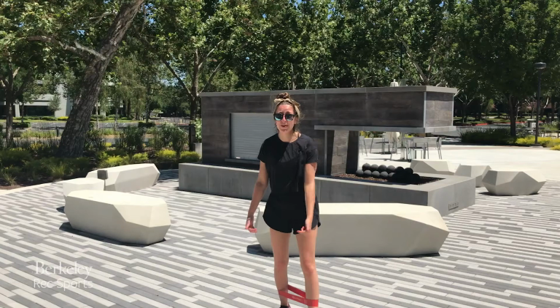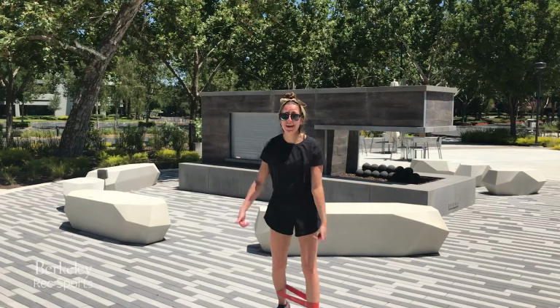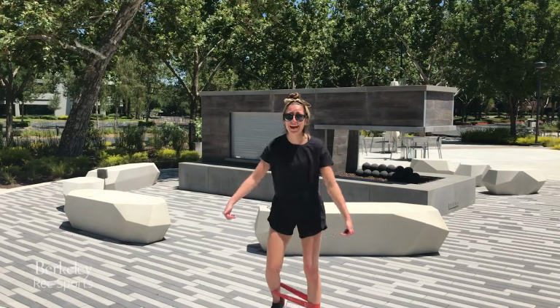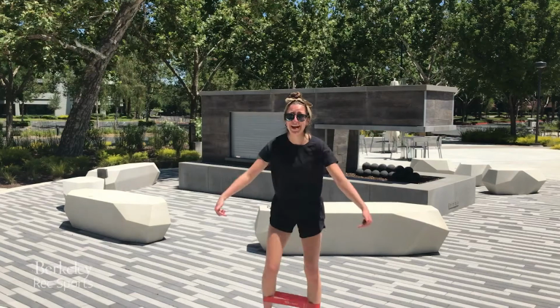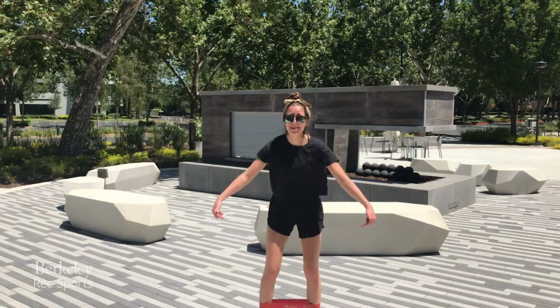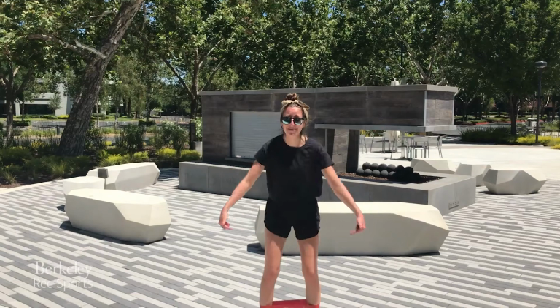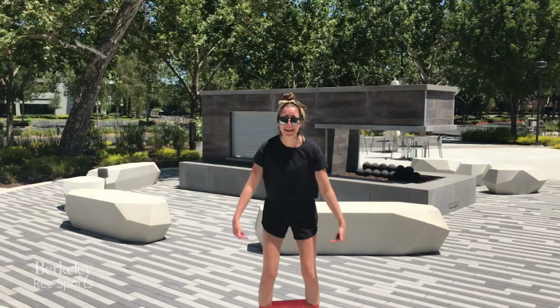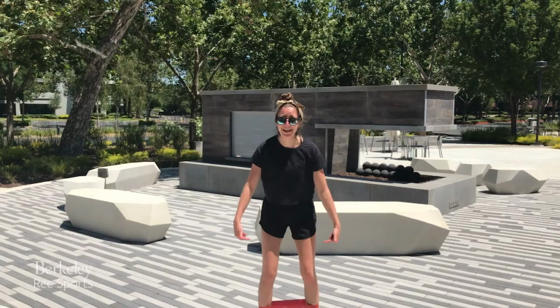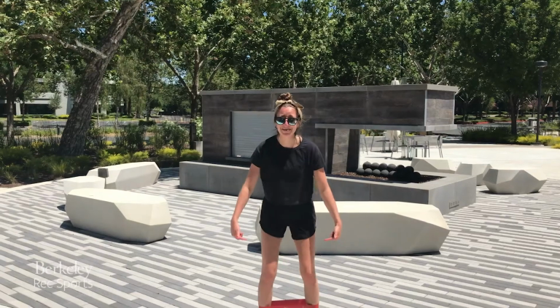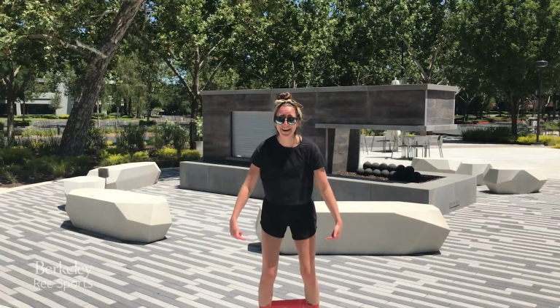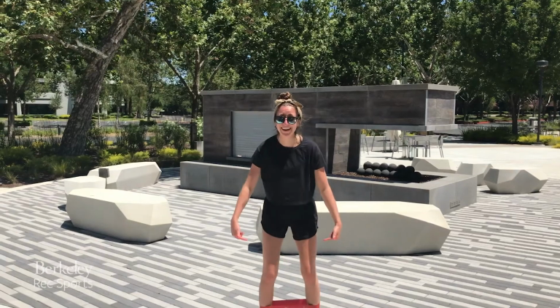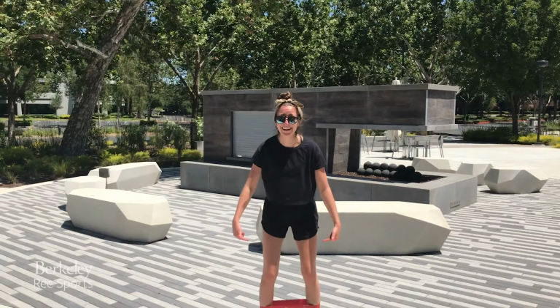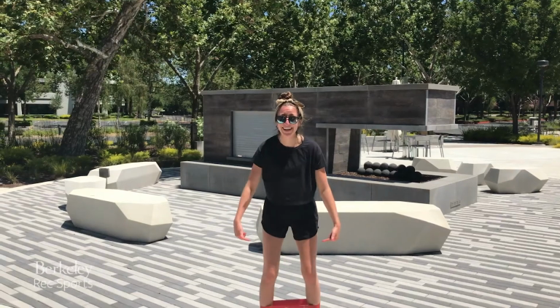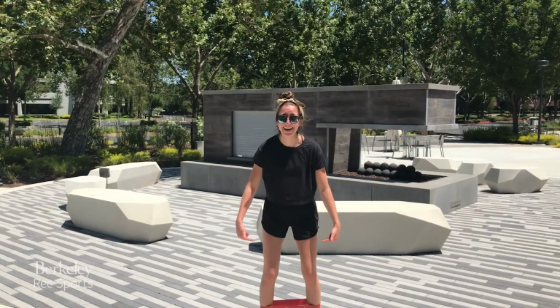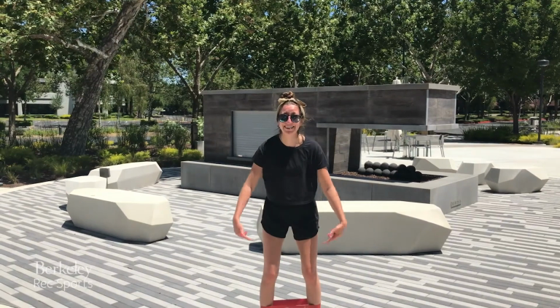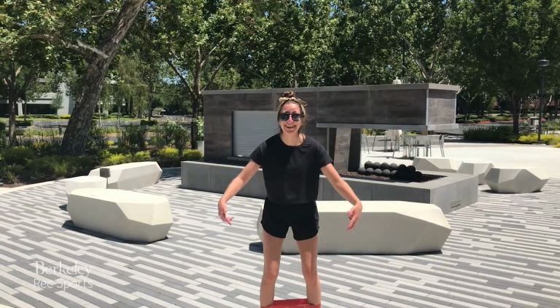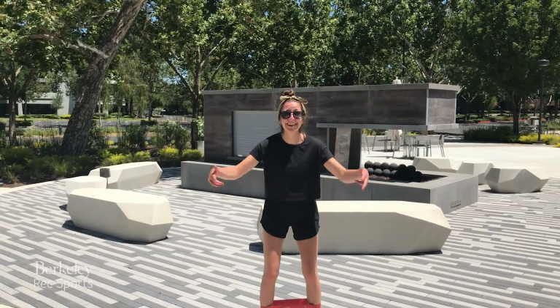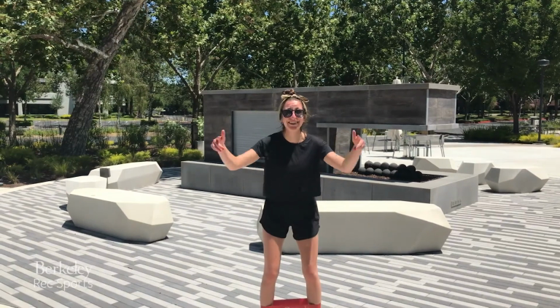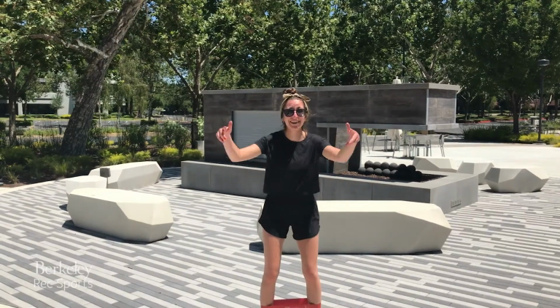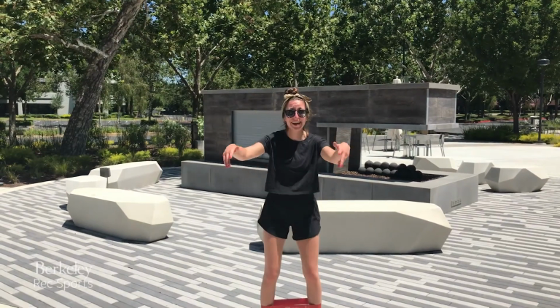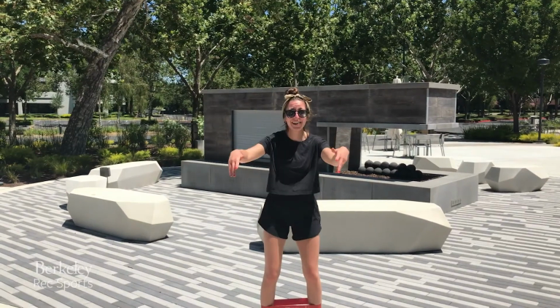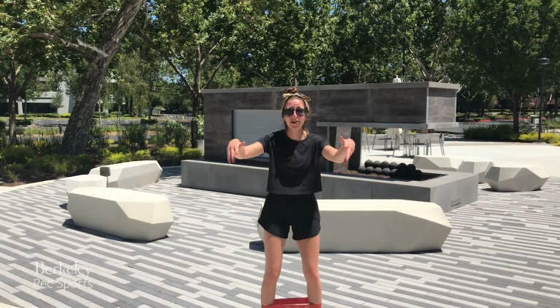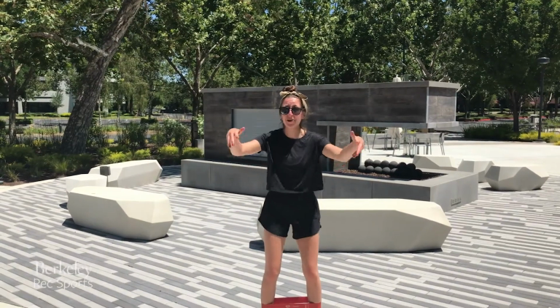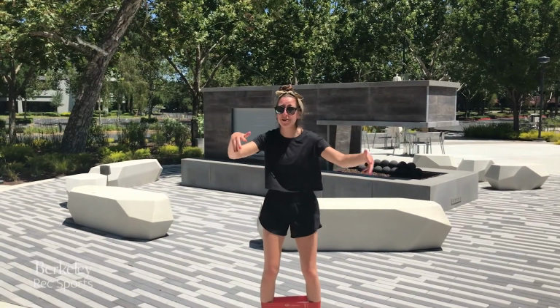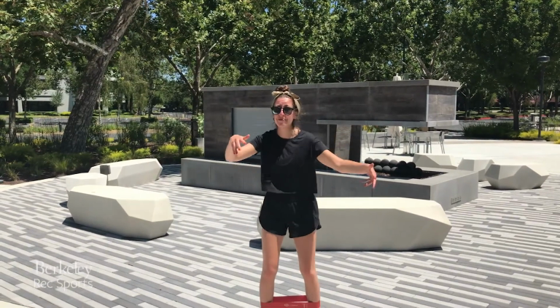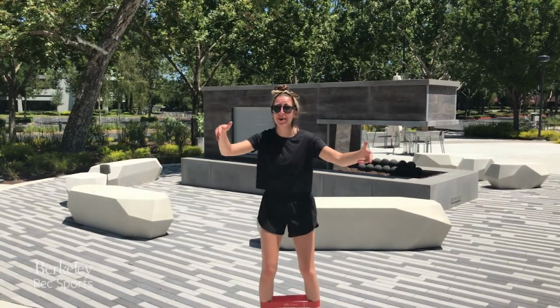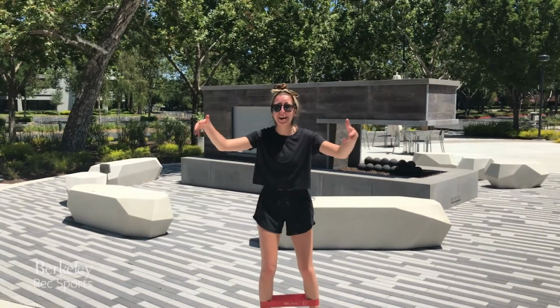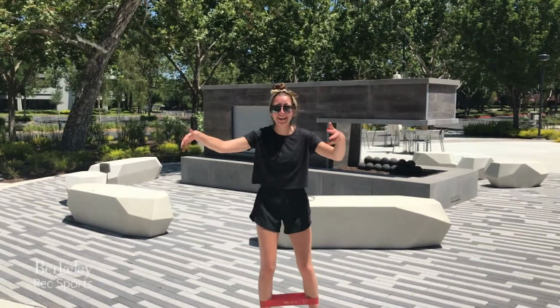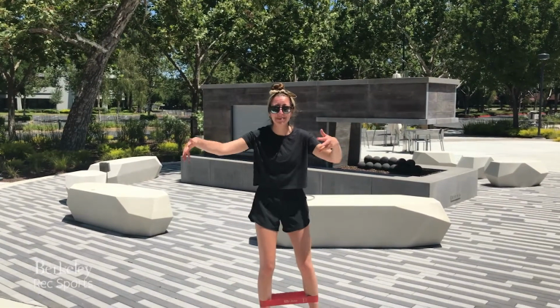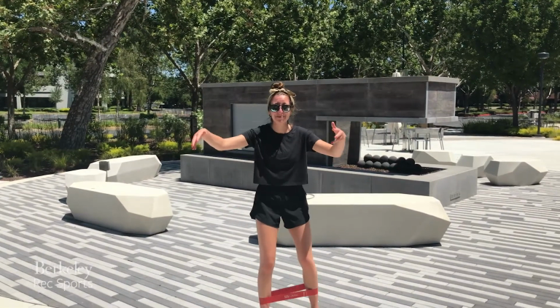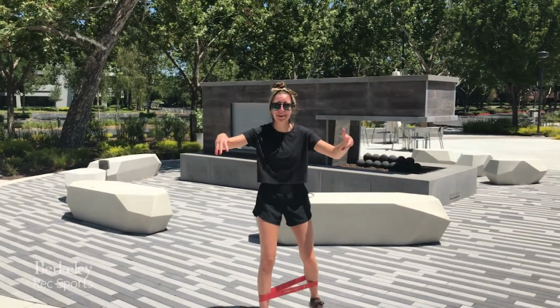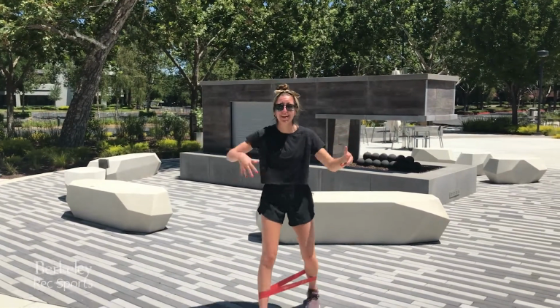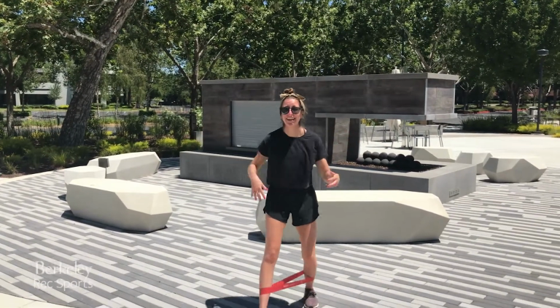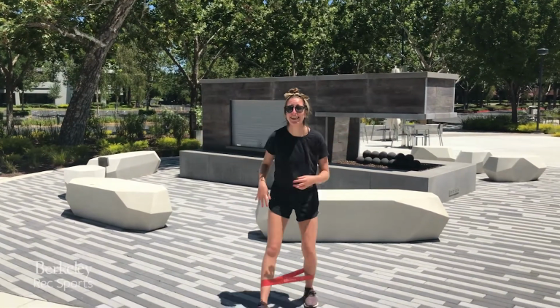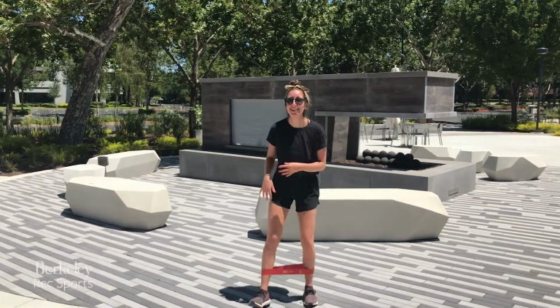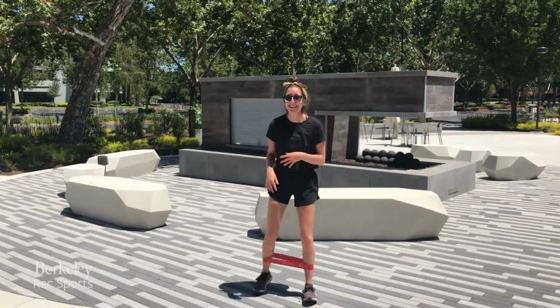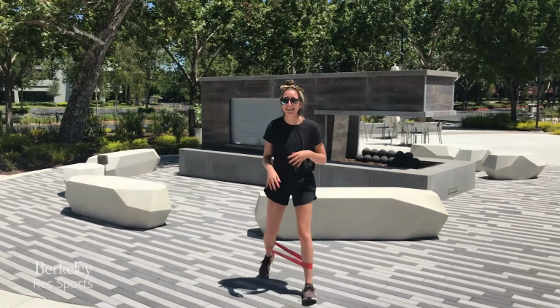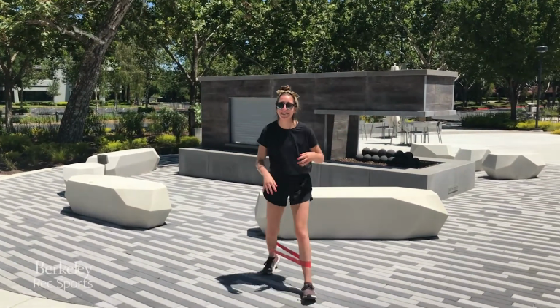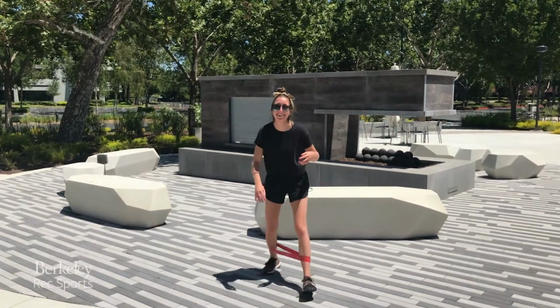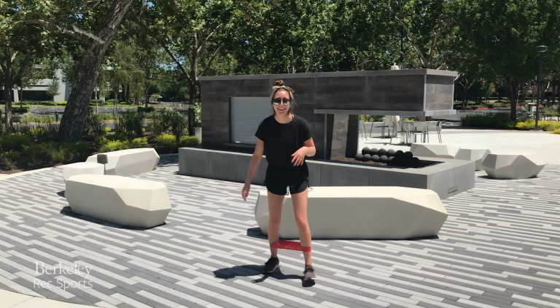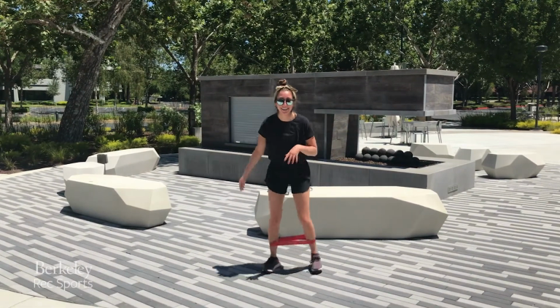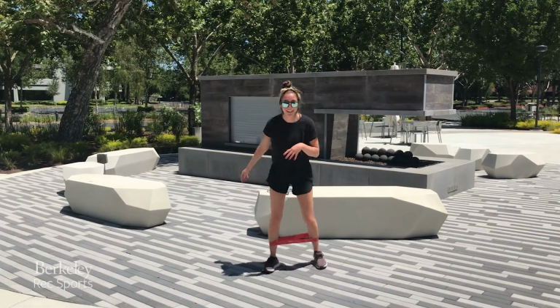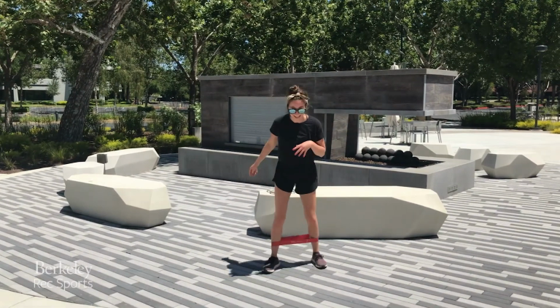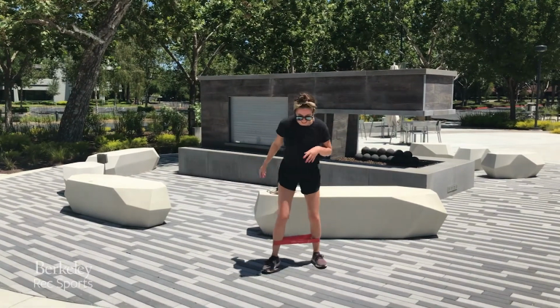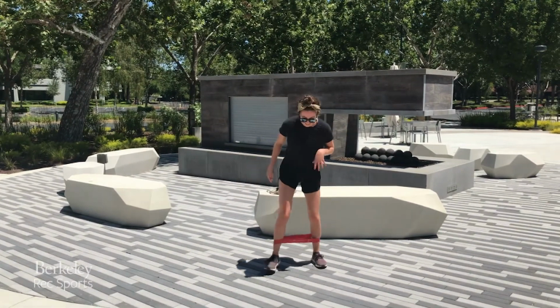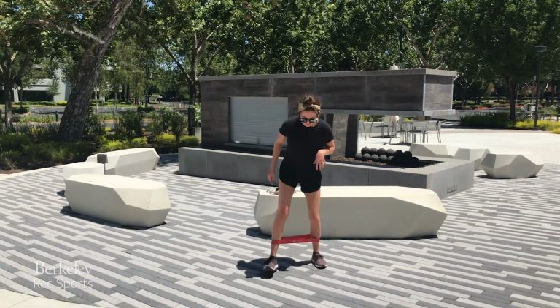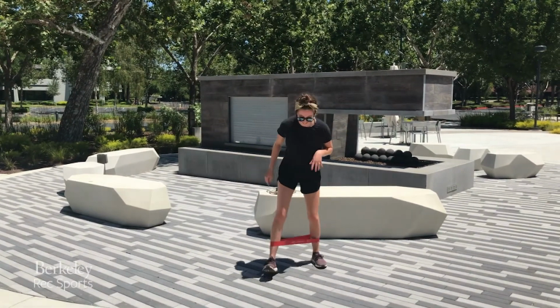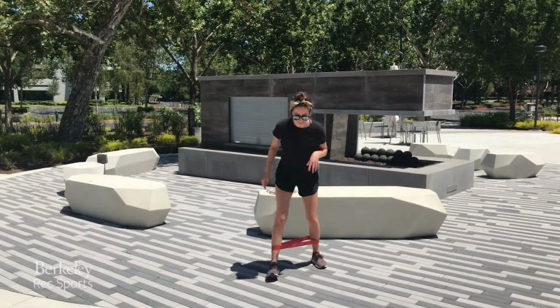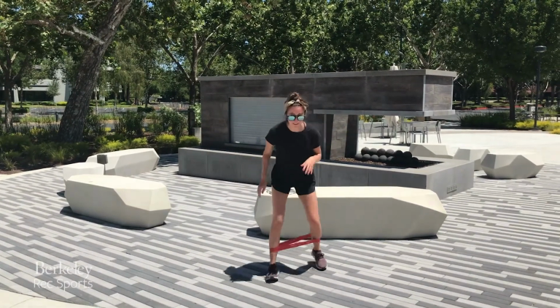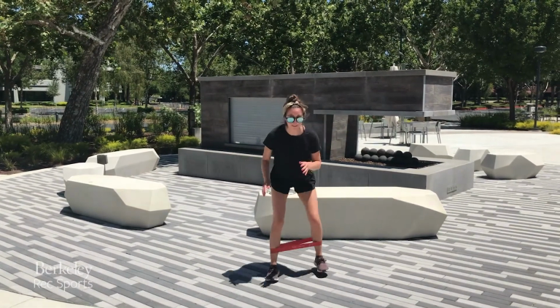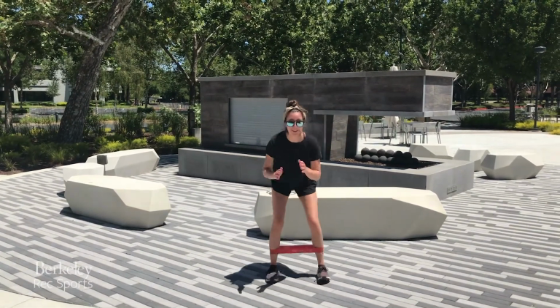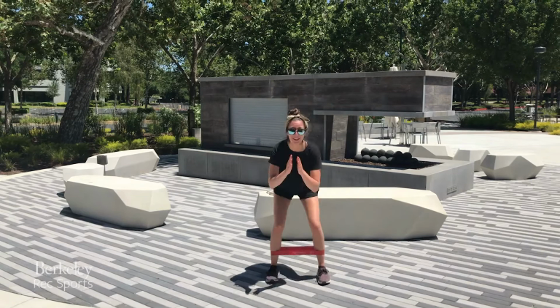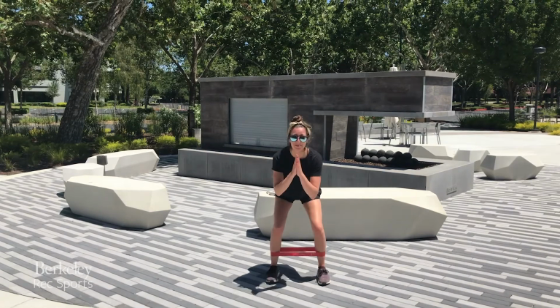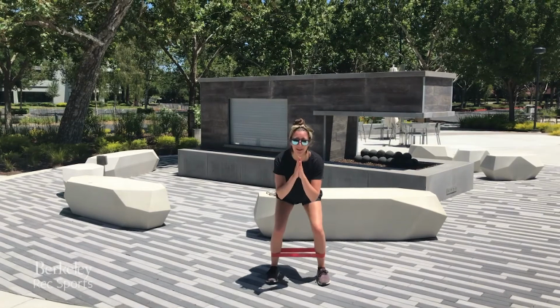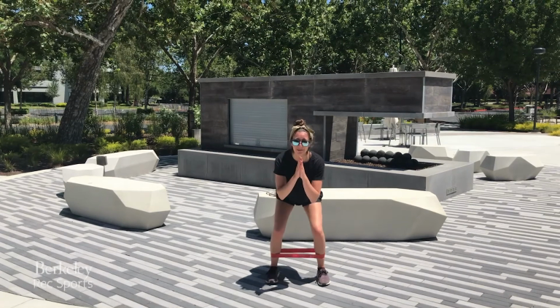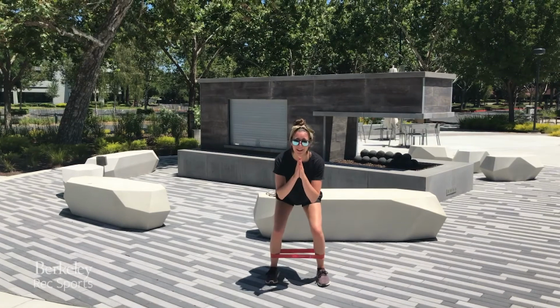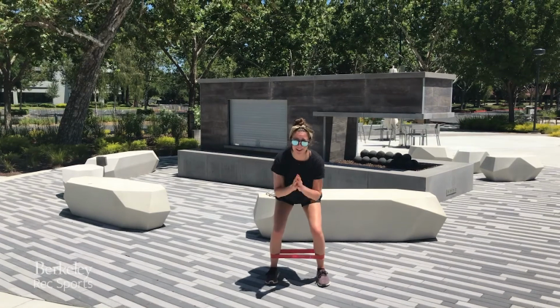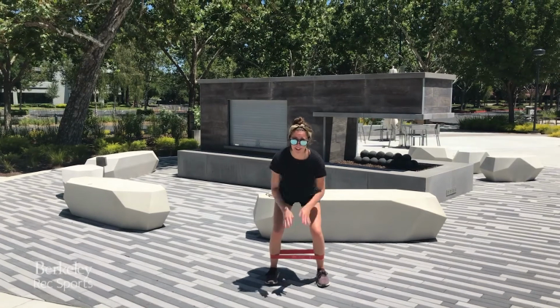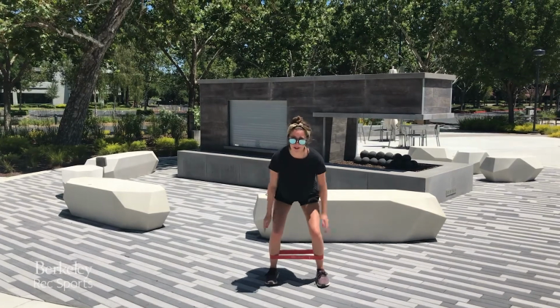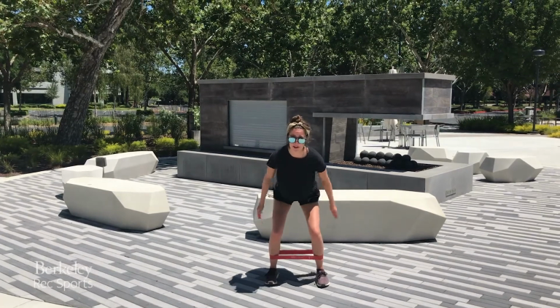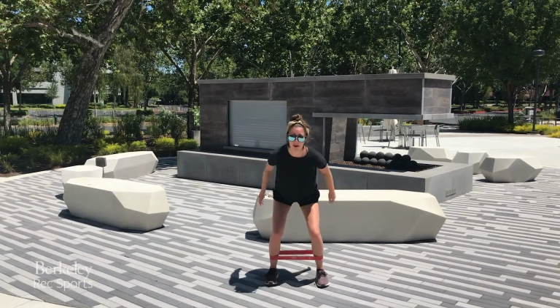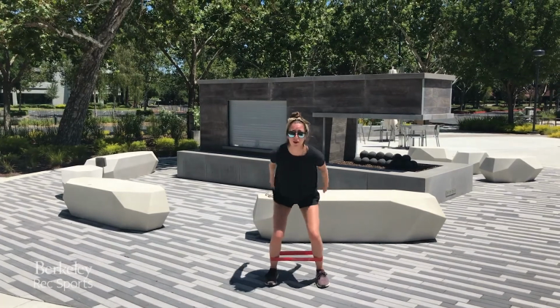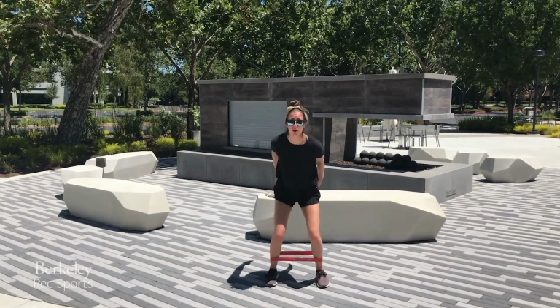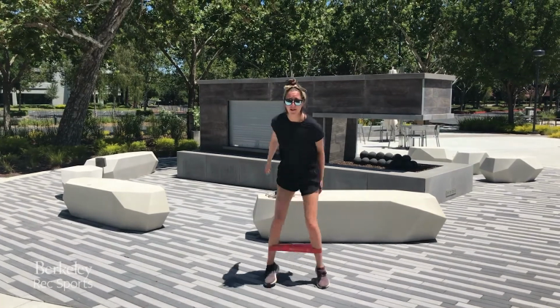We got a mini band. We're going to do a lower body burn. It's going to really, really feel the burn, but it's going to be so good.